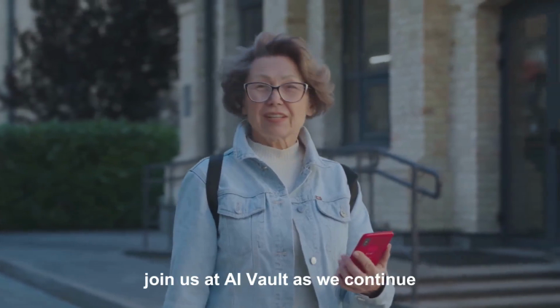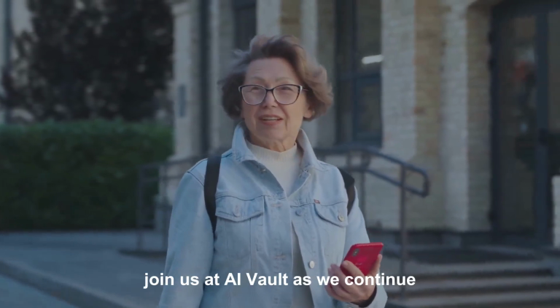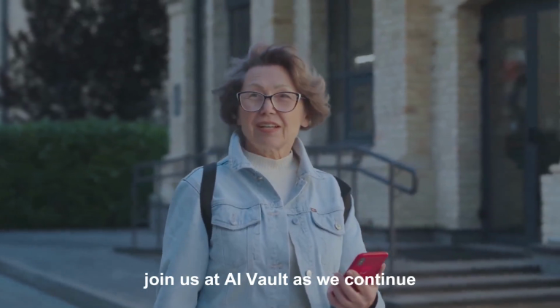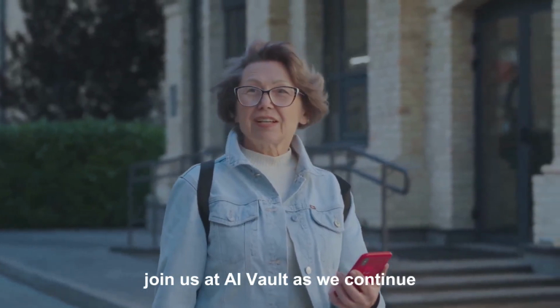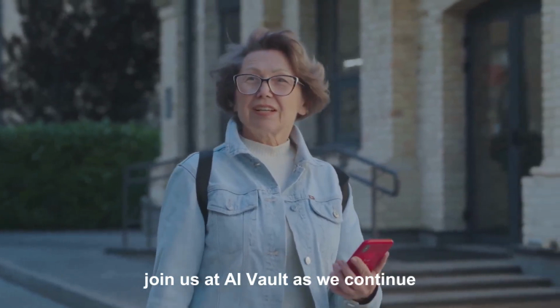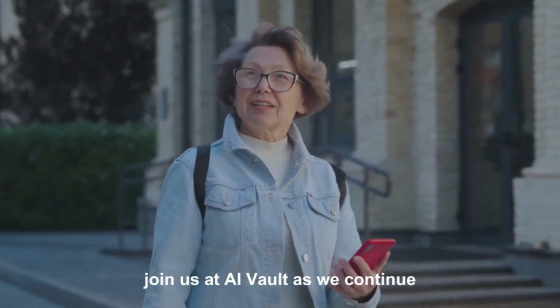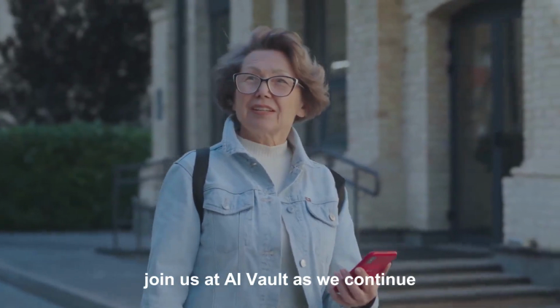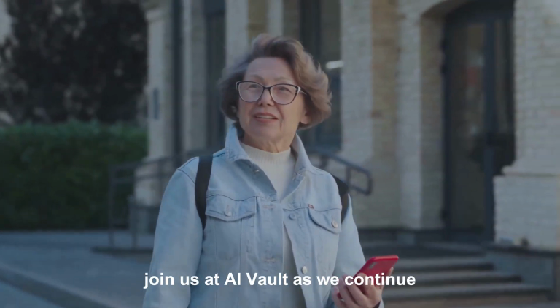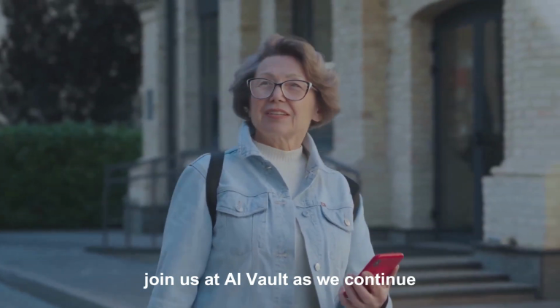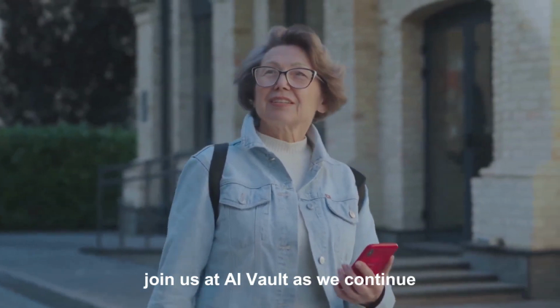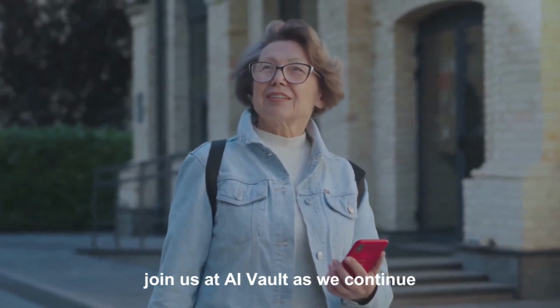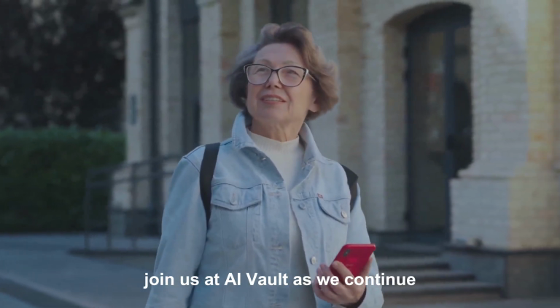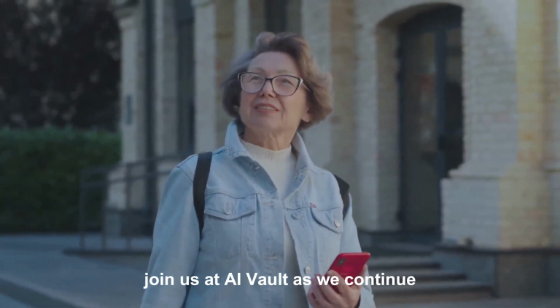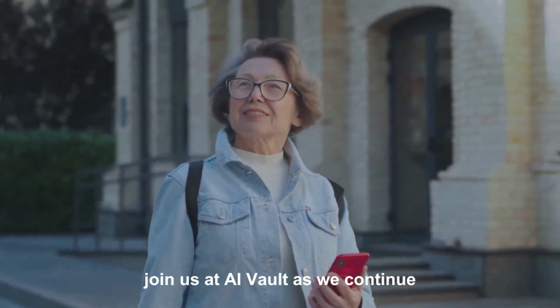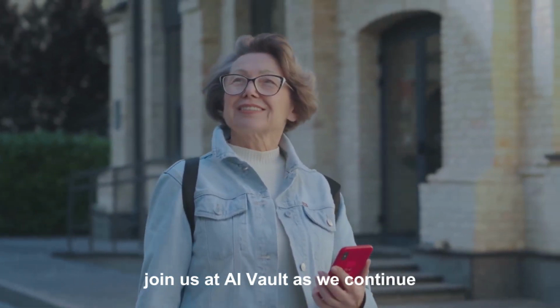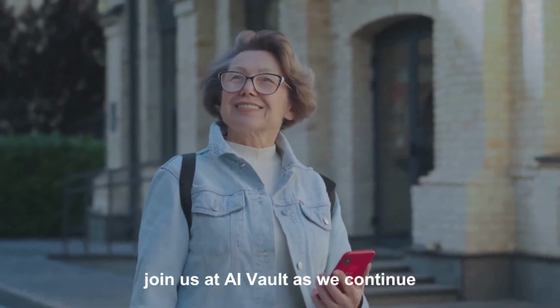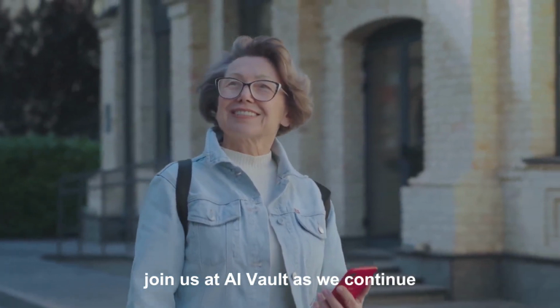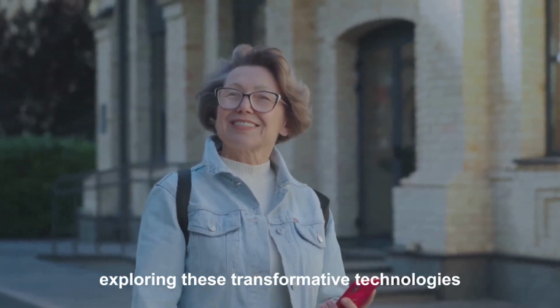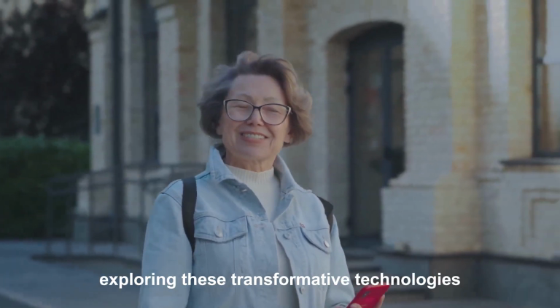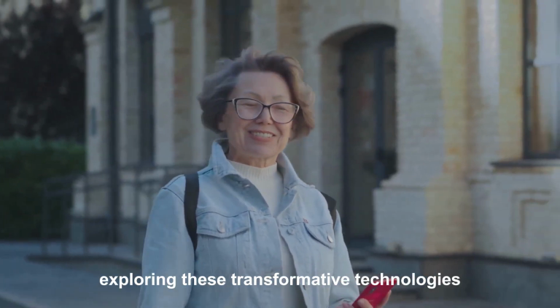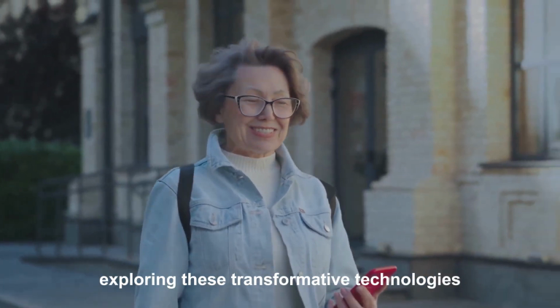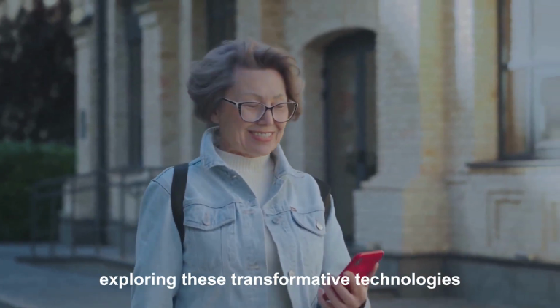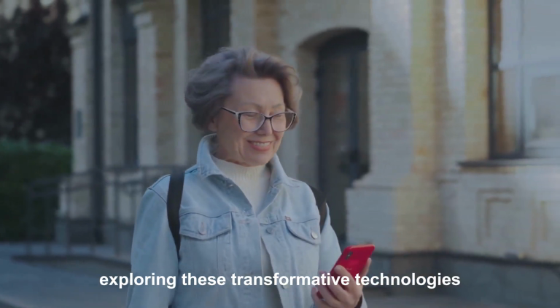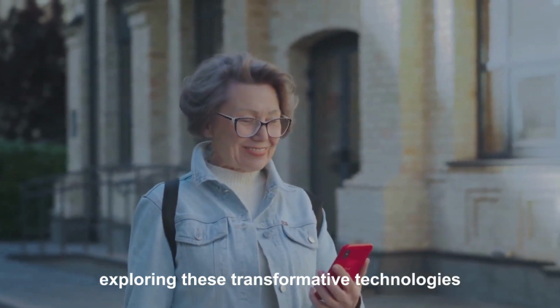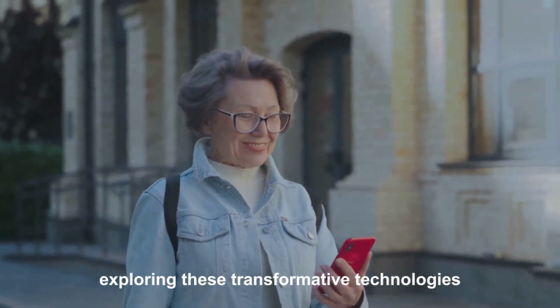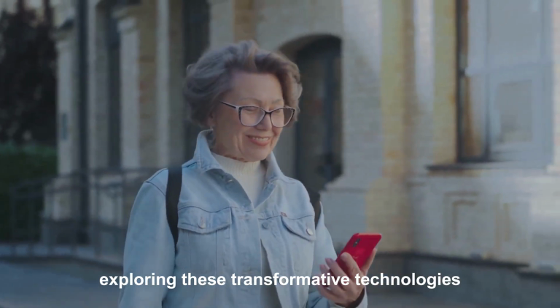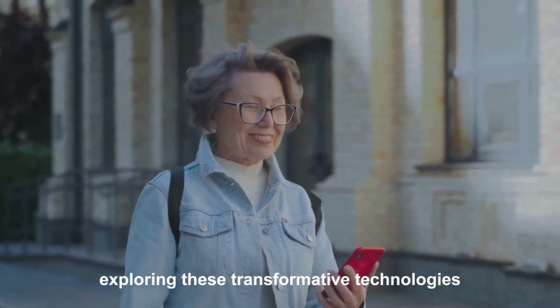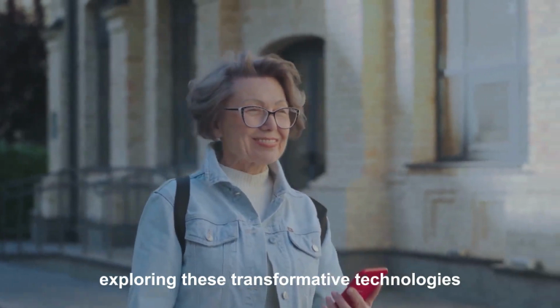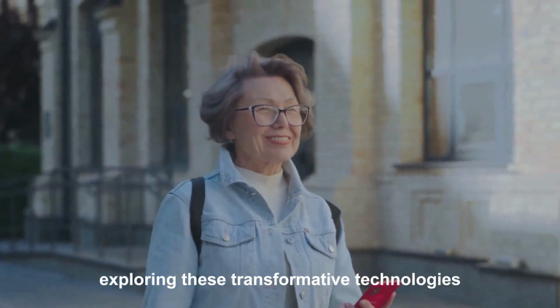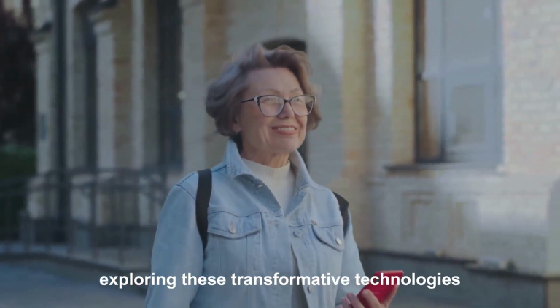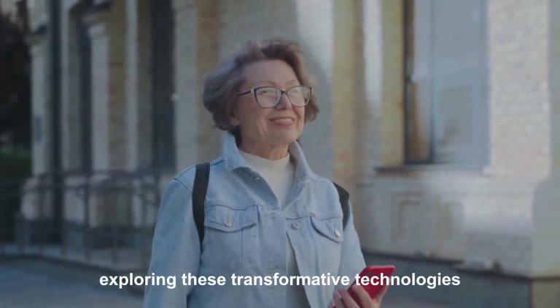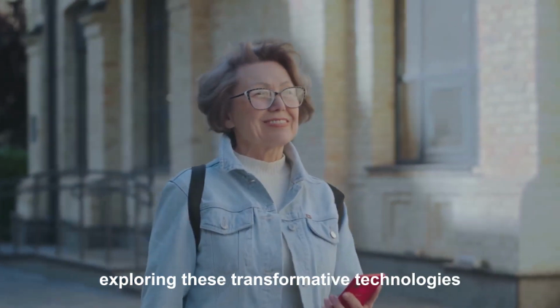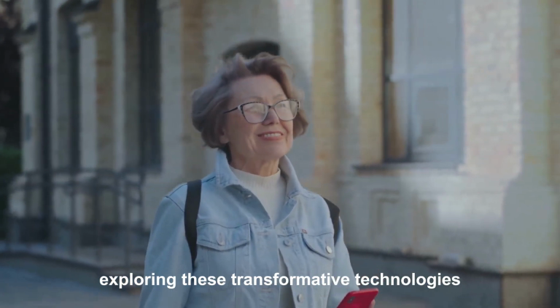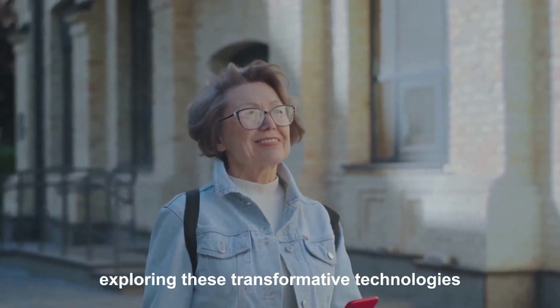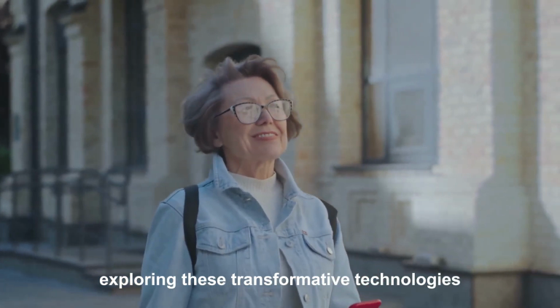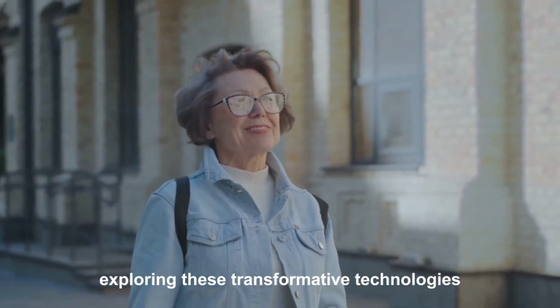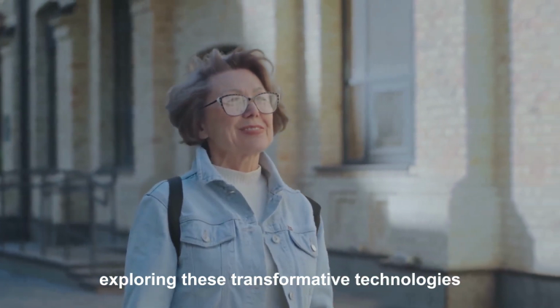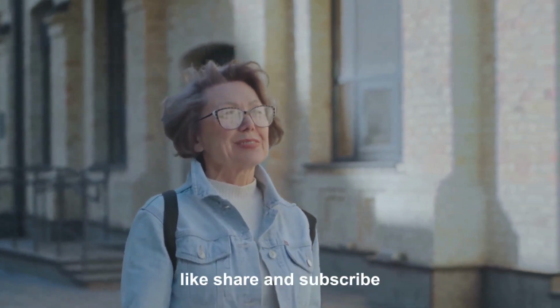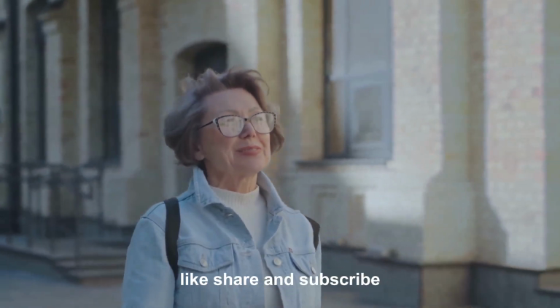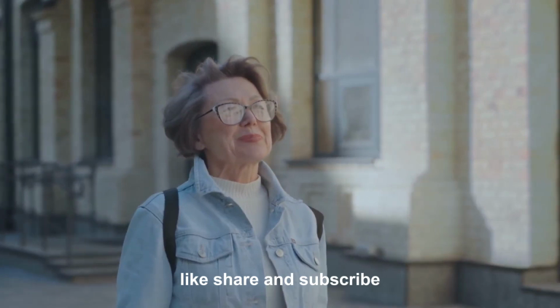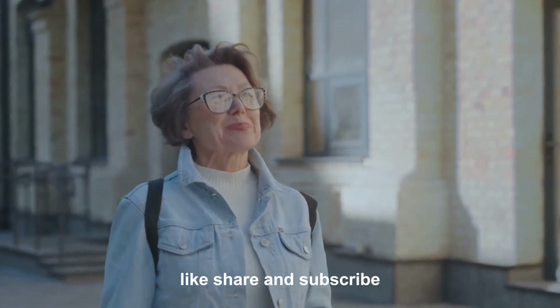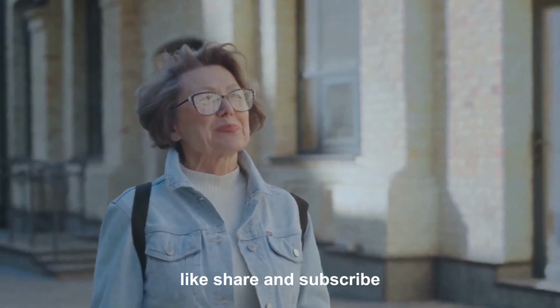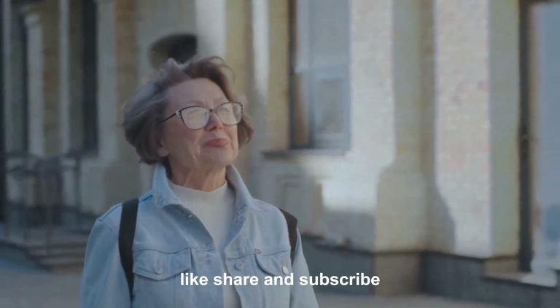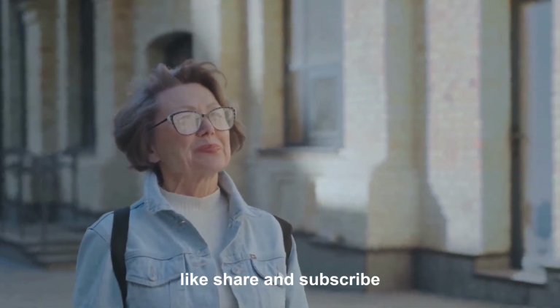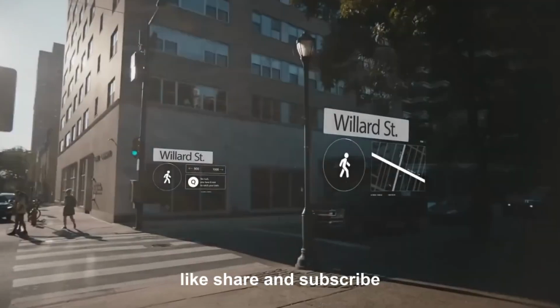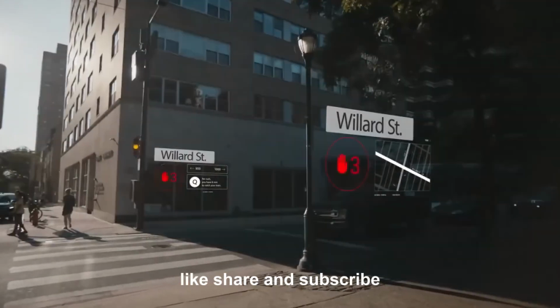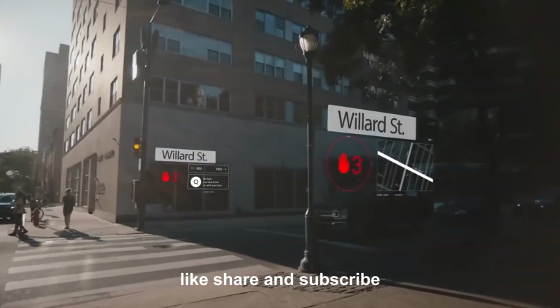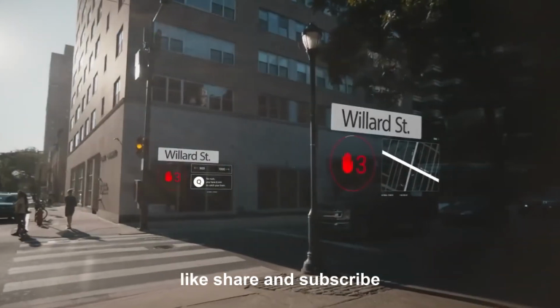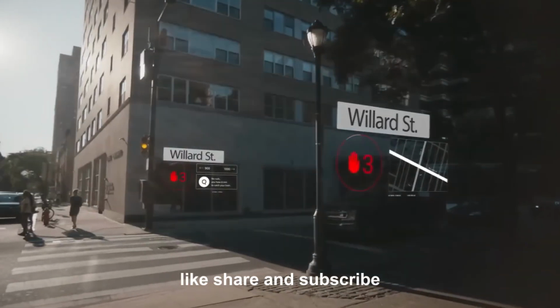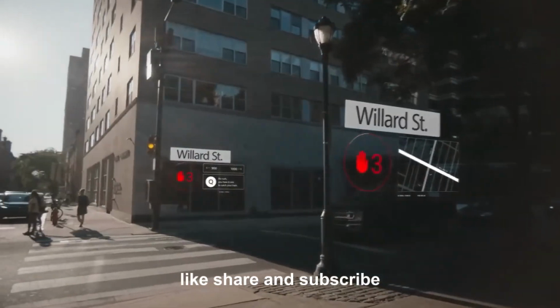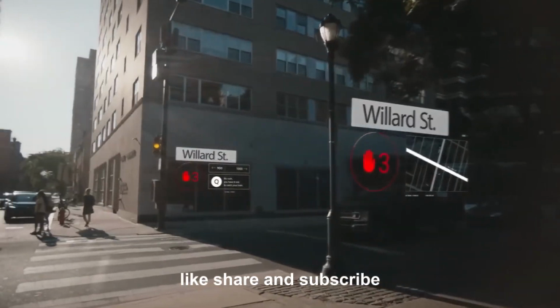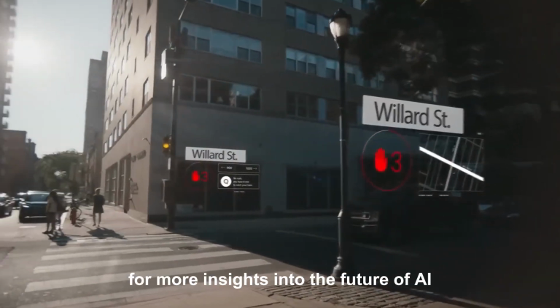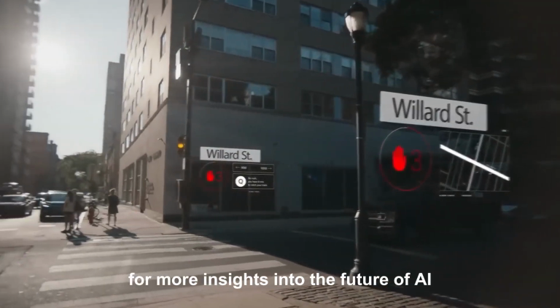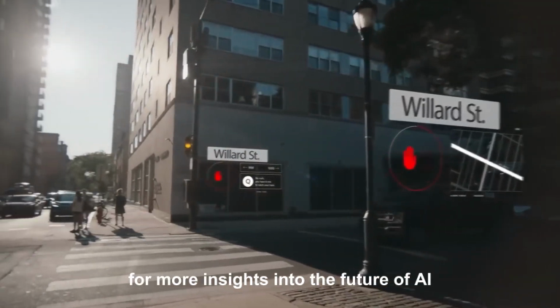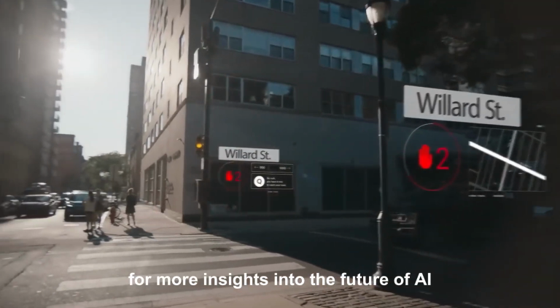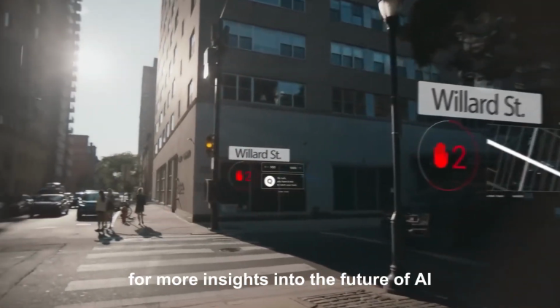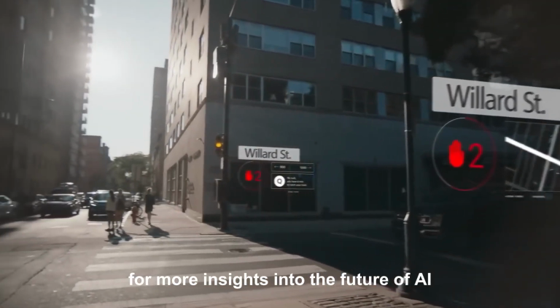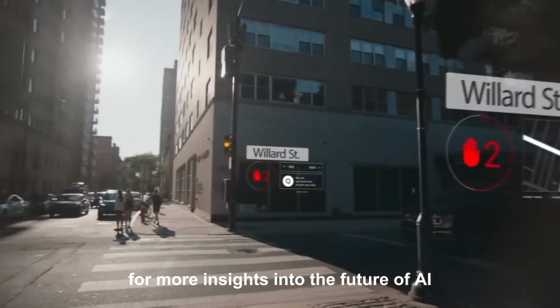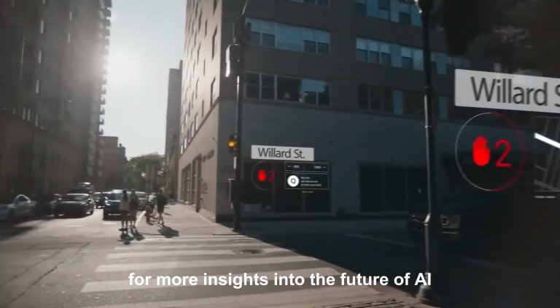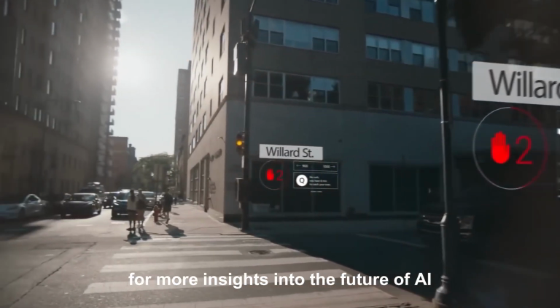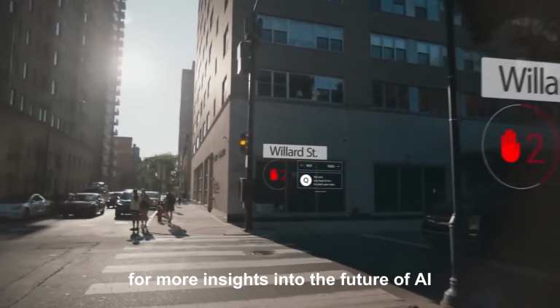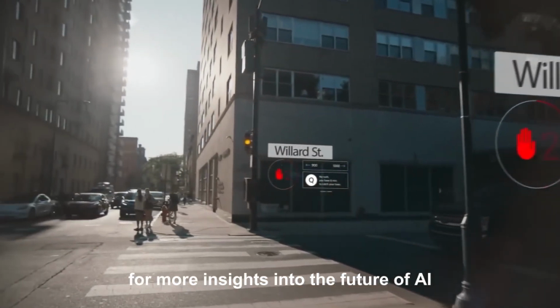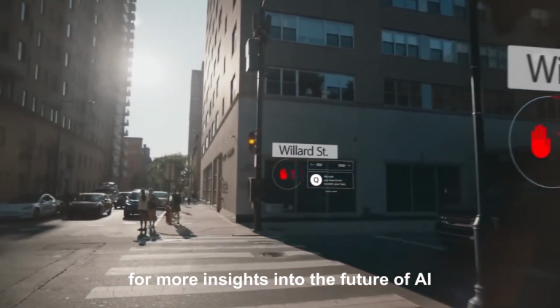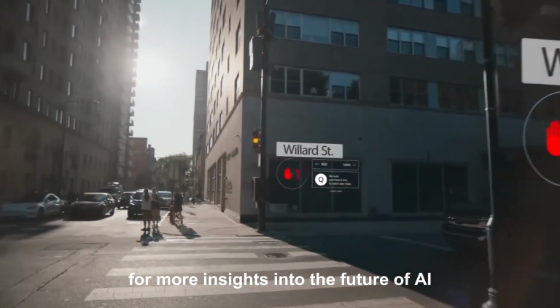Join us at AI Vault as we continue exploring these transformative technologies. Like, share, and subscribe for more insights into the future of AI.